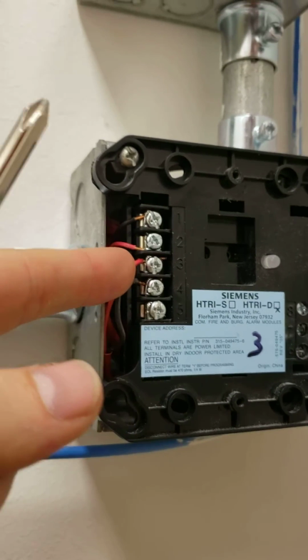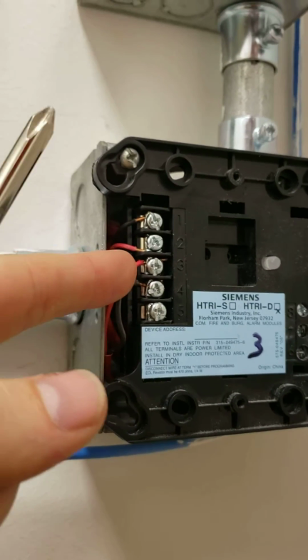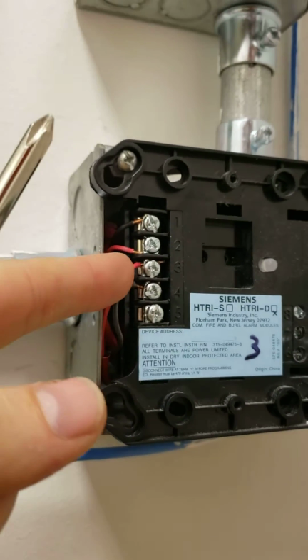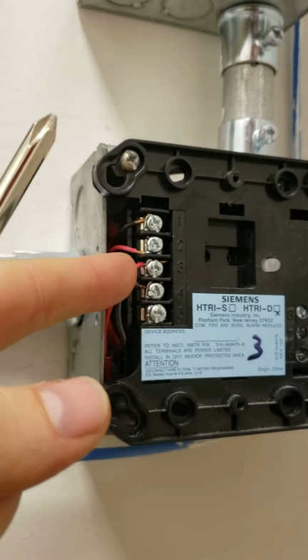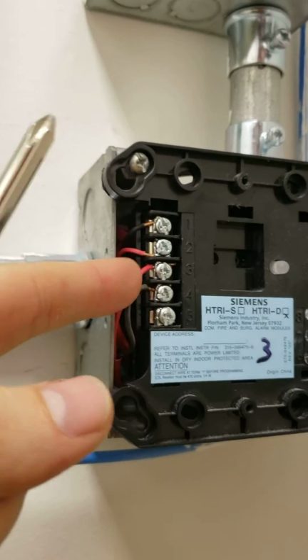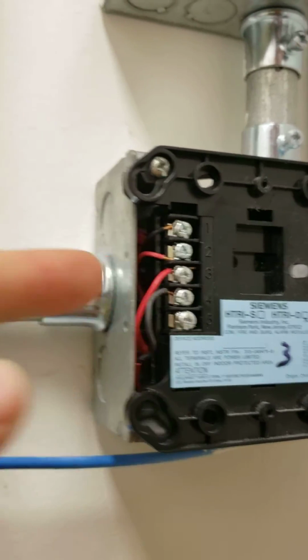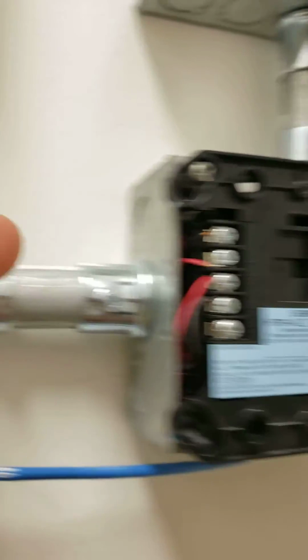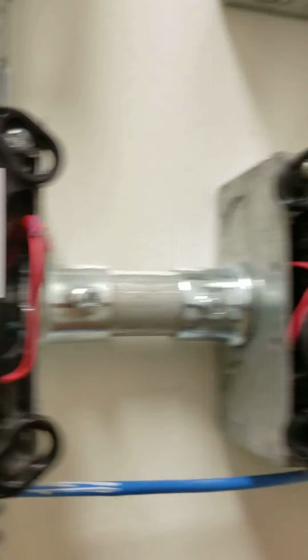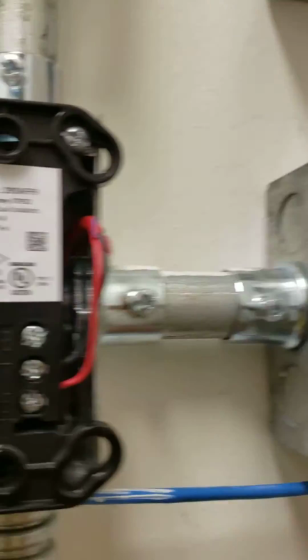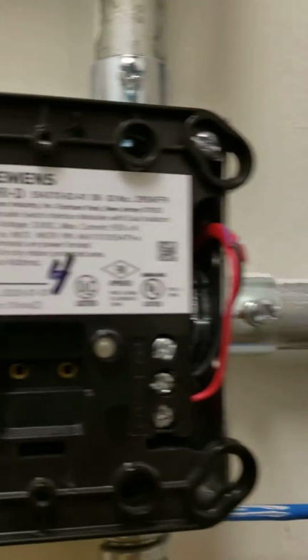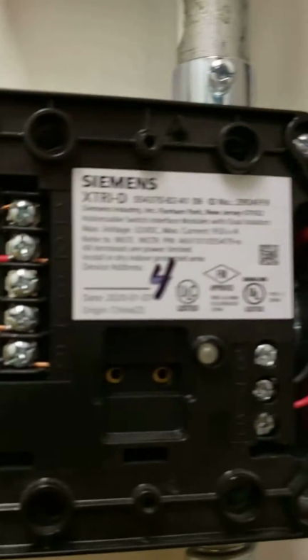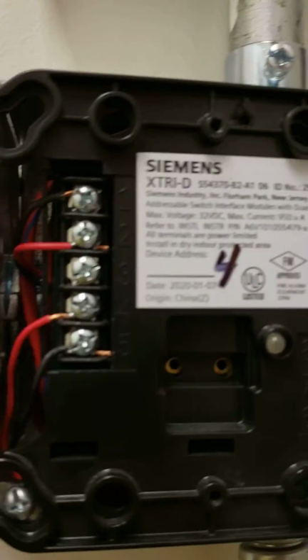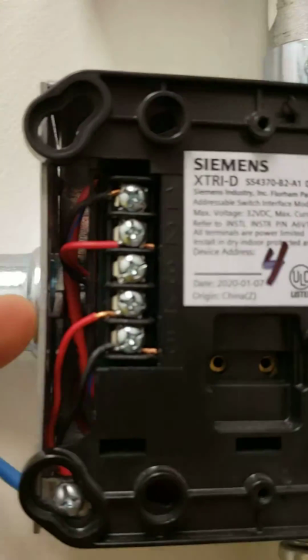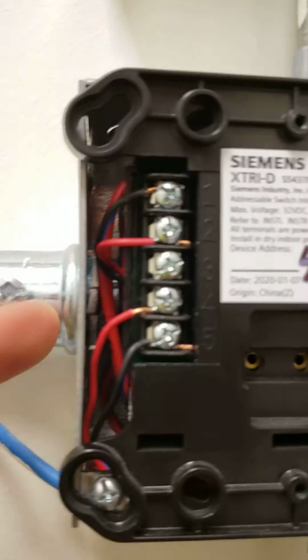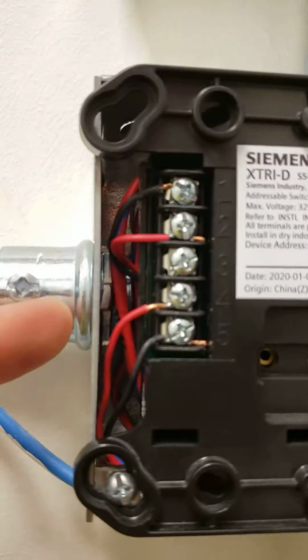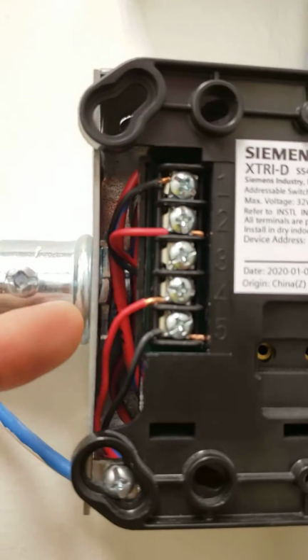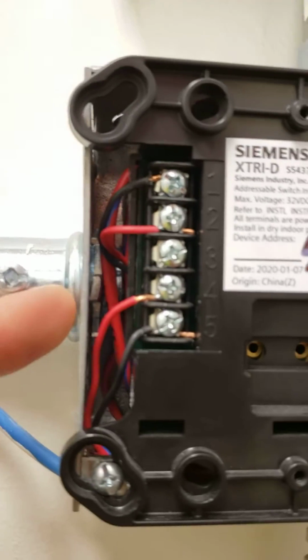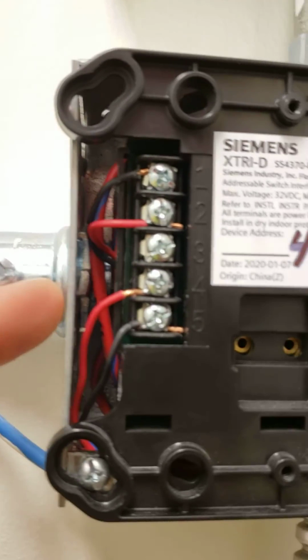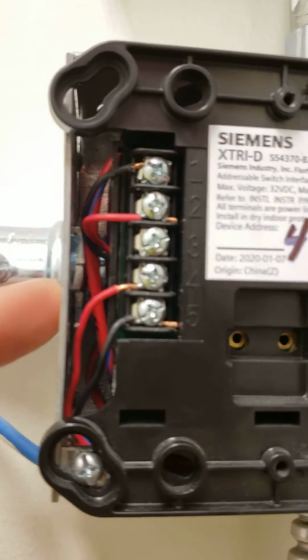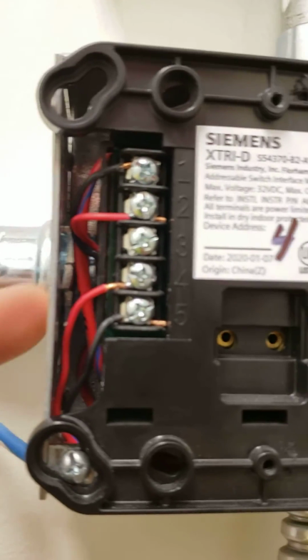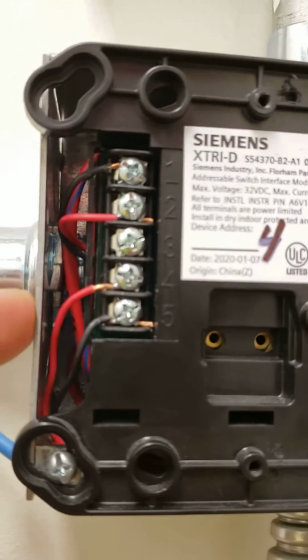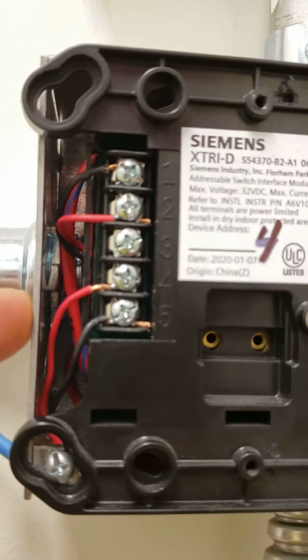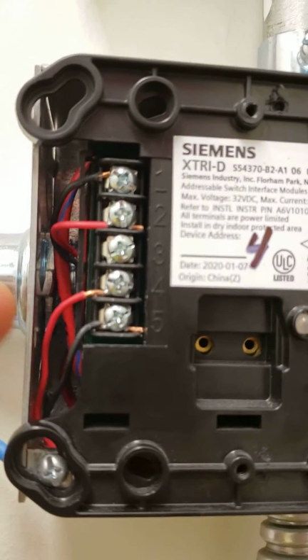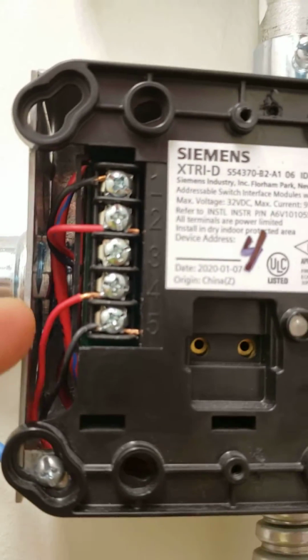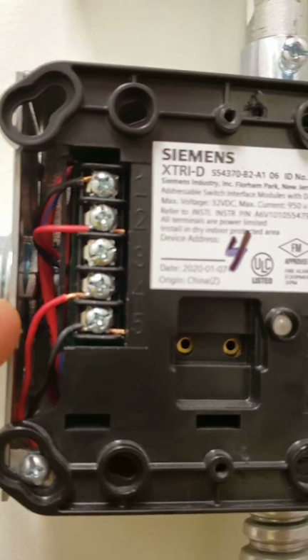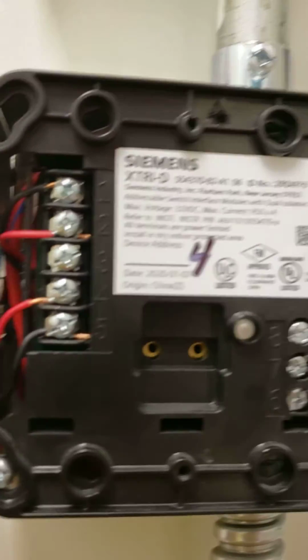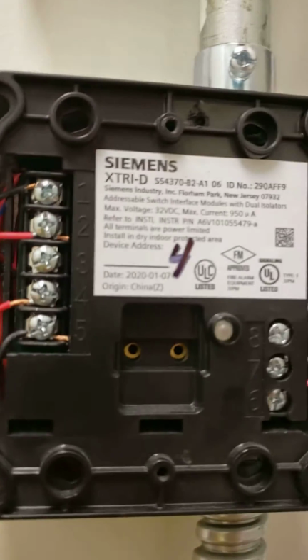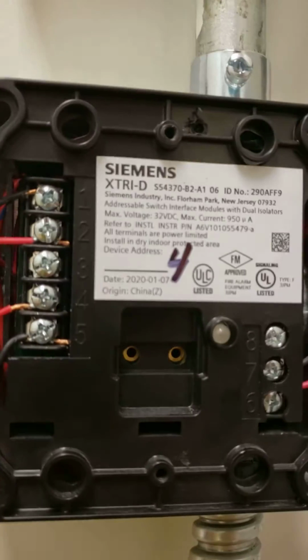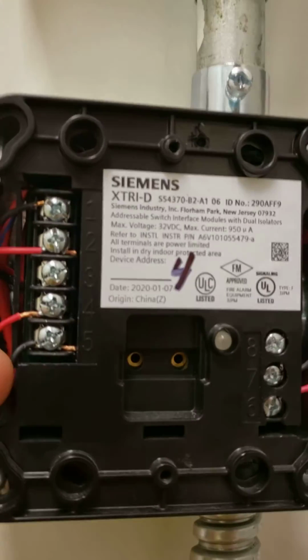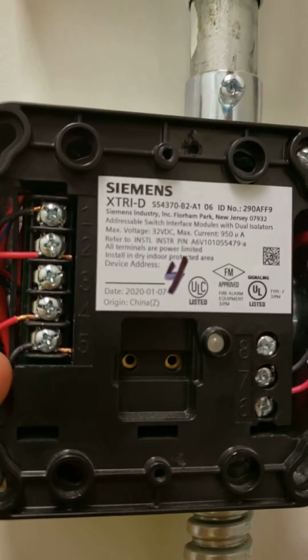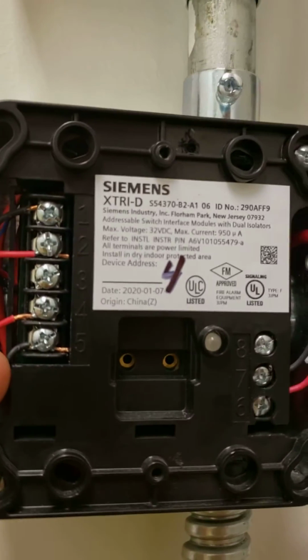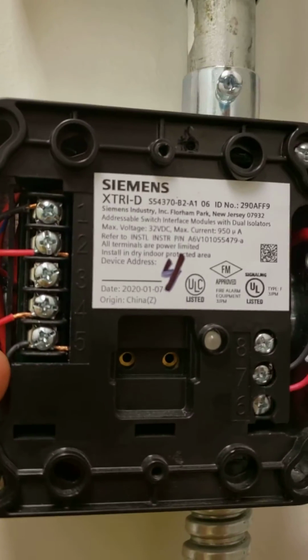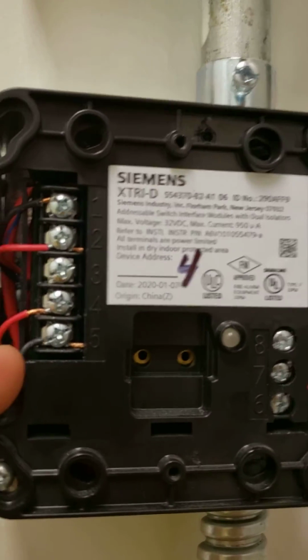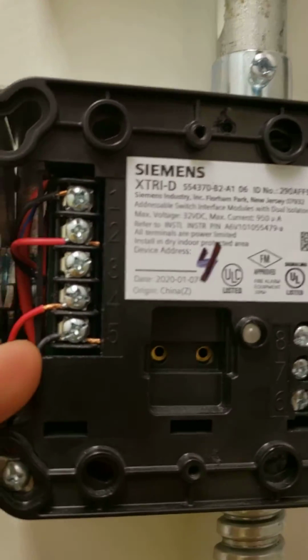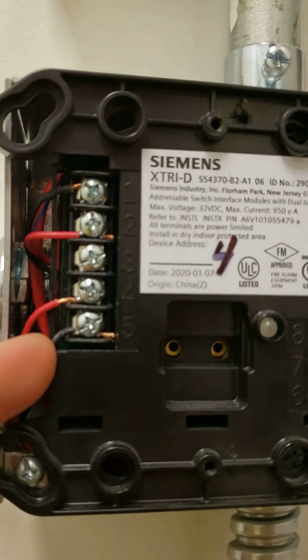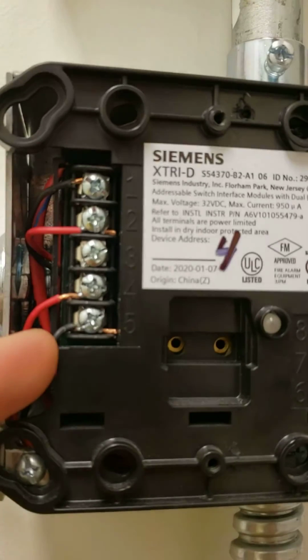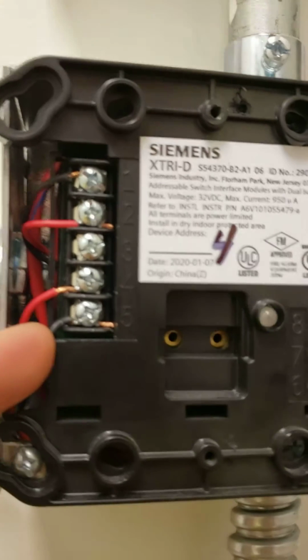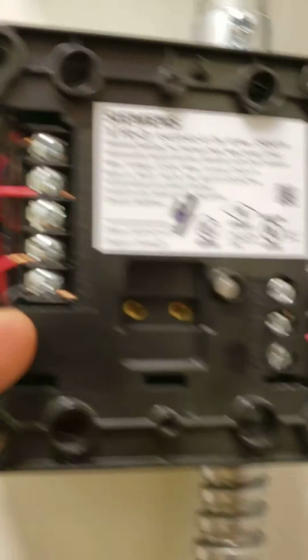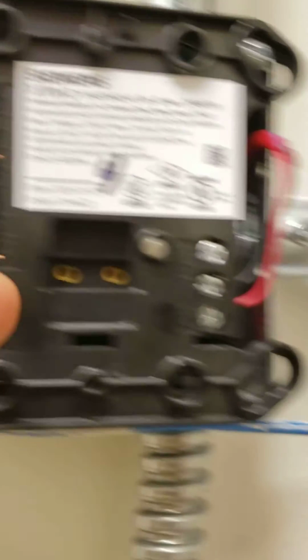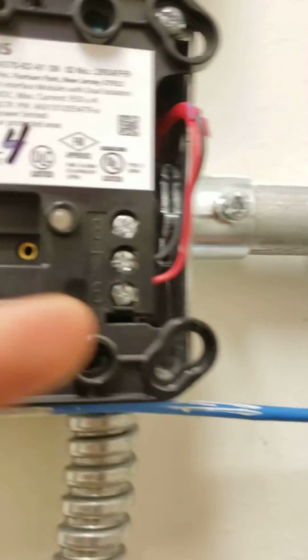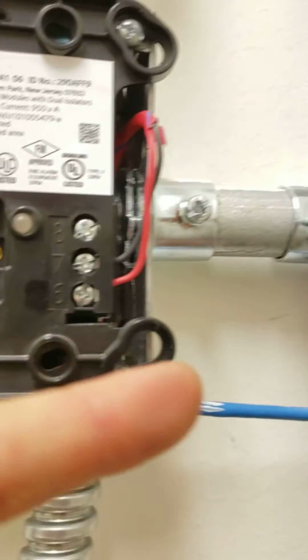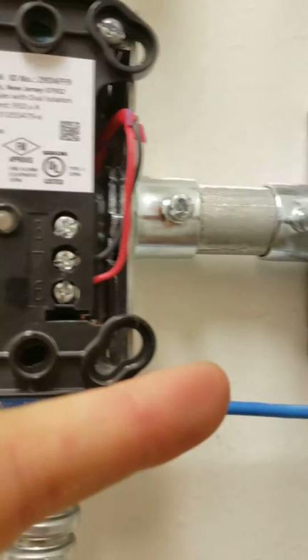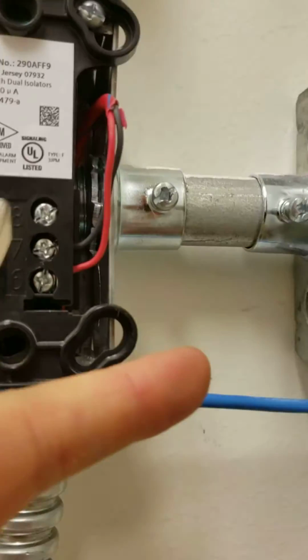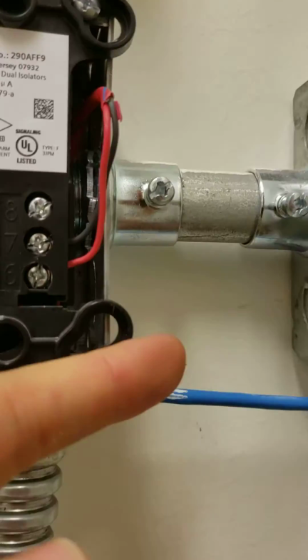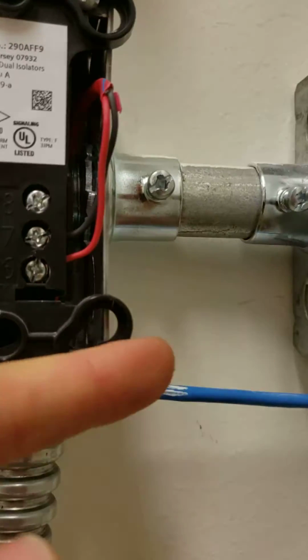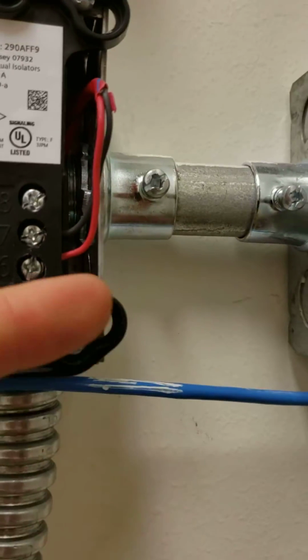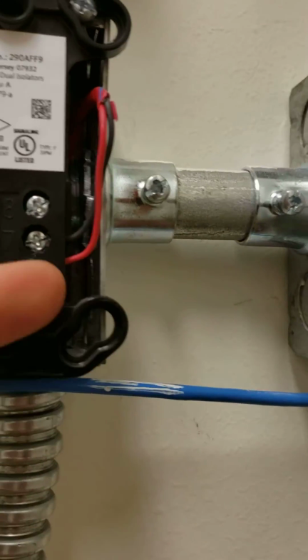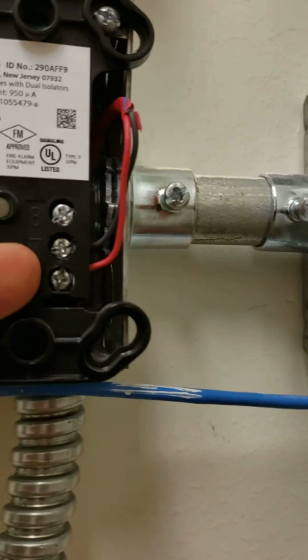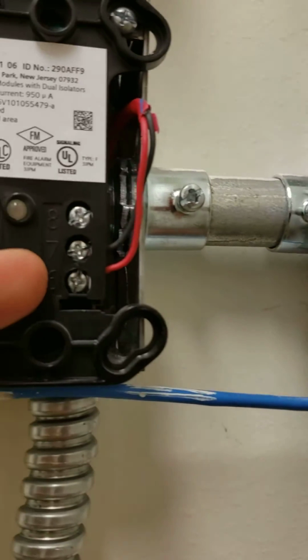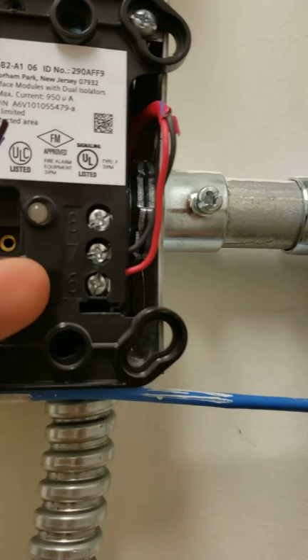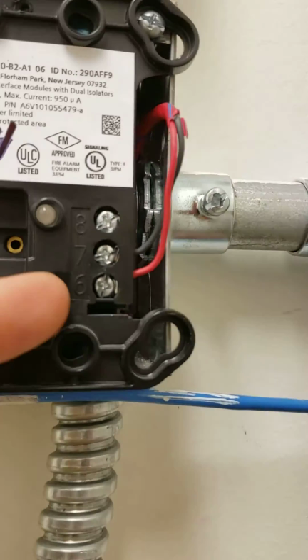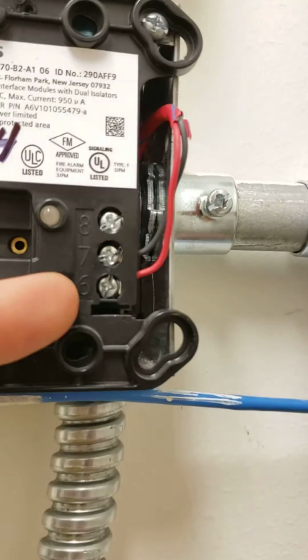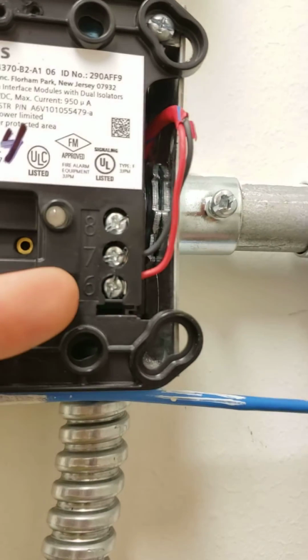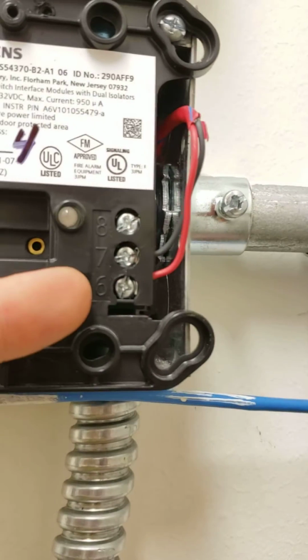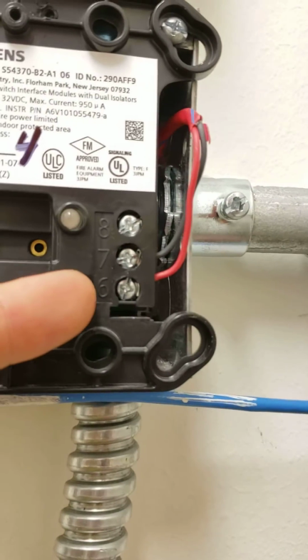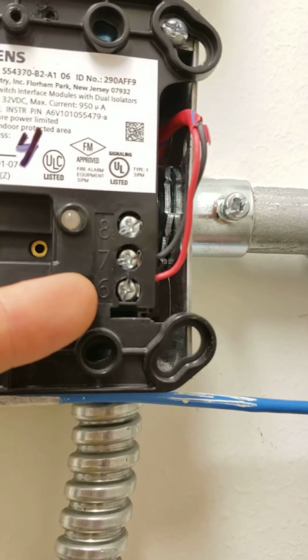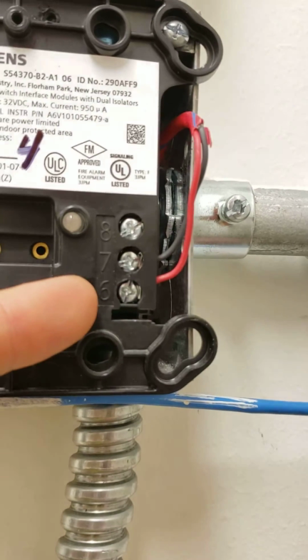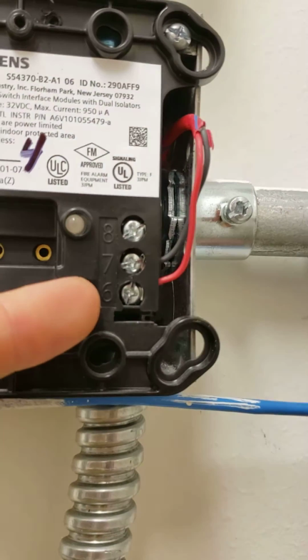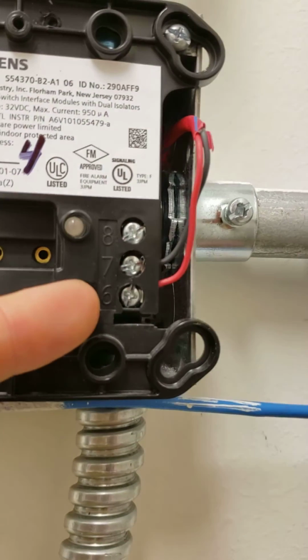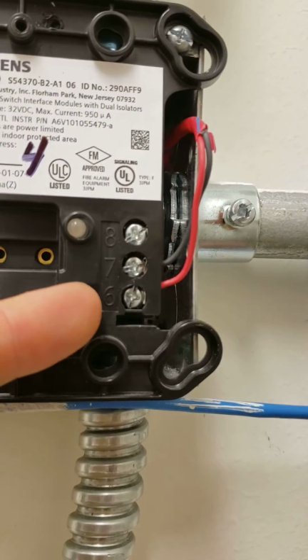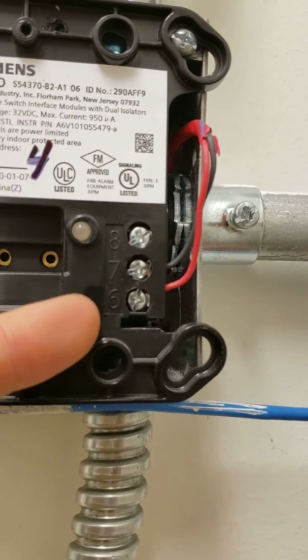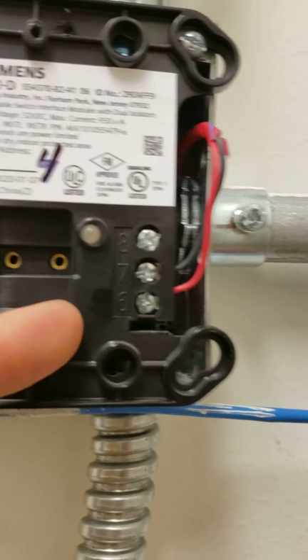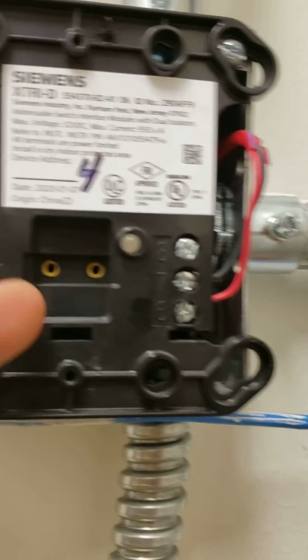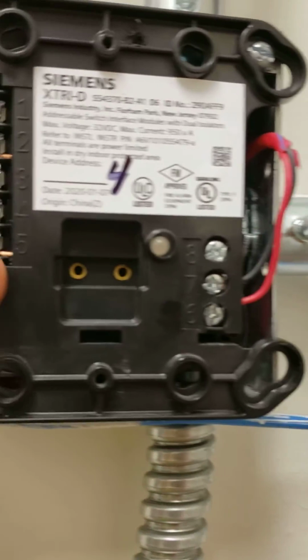We've got three and four on the HTRI-D for the tamper, and four and five on the XTRI-D for the tamper. Seven and eight for the water flow.